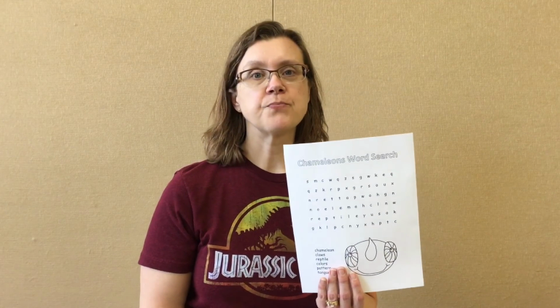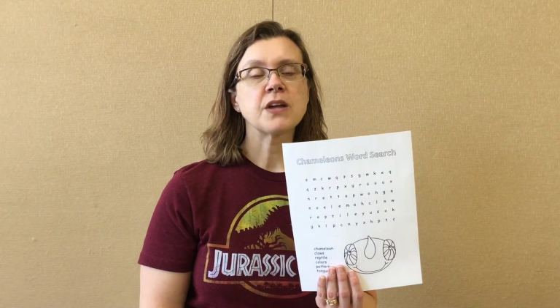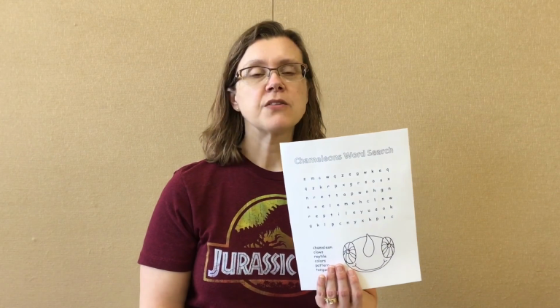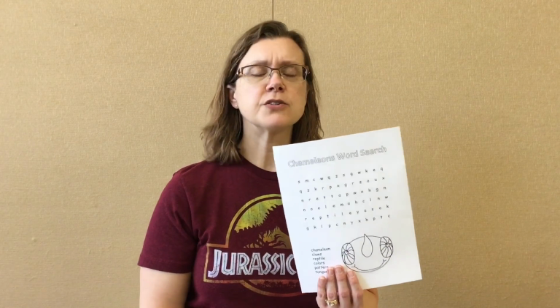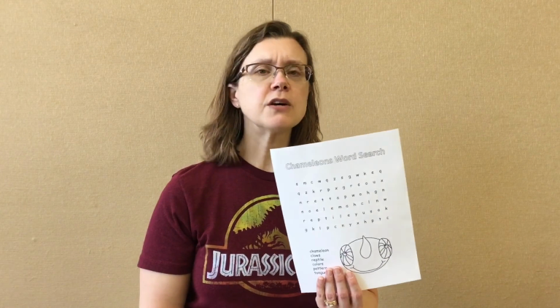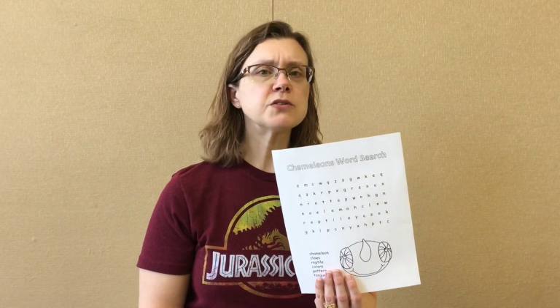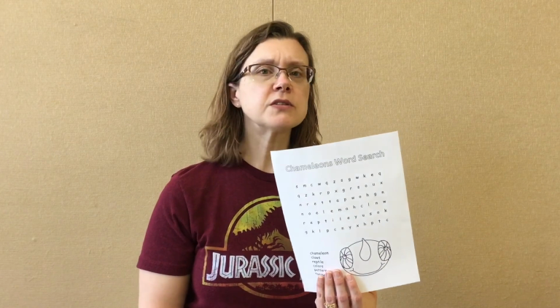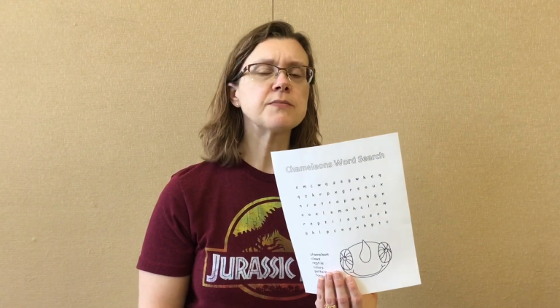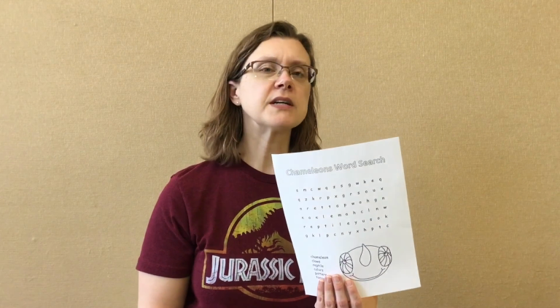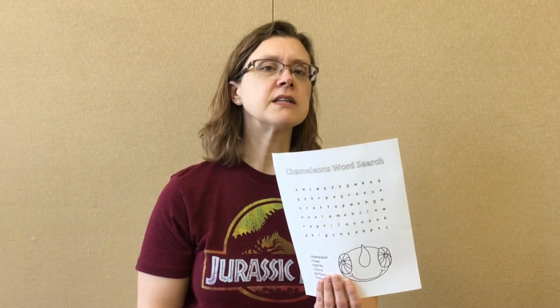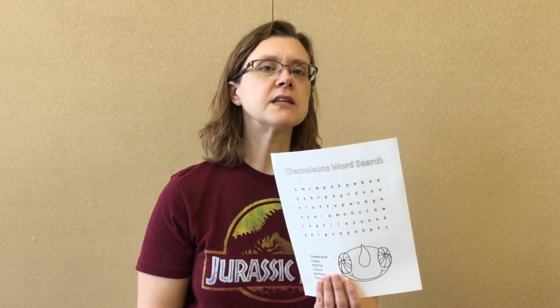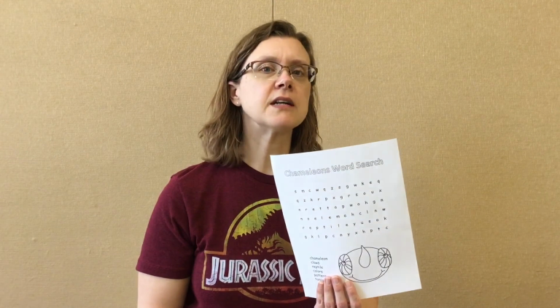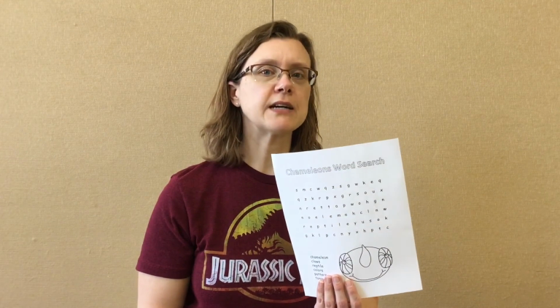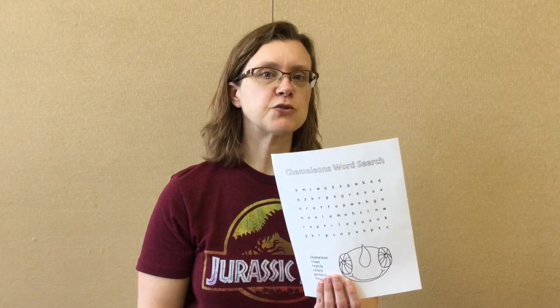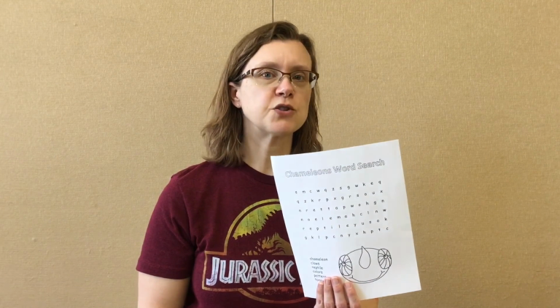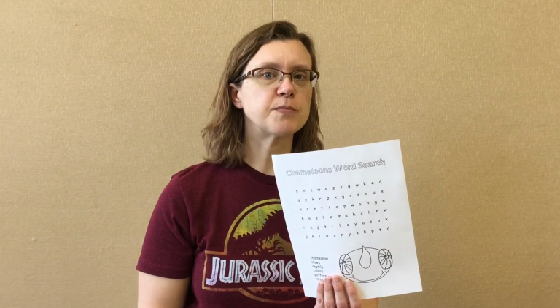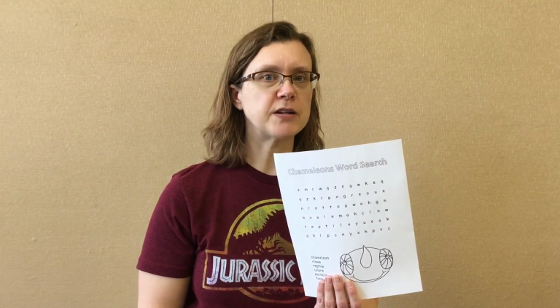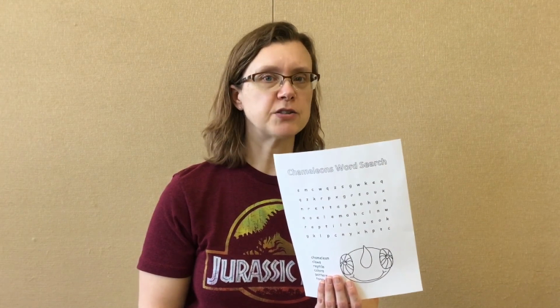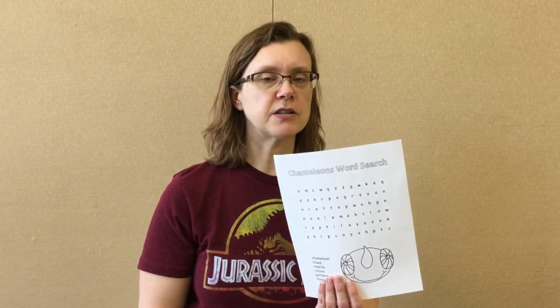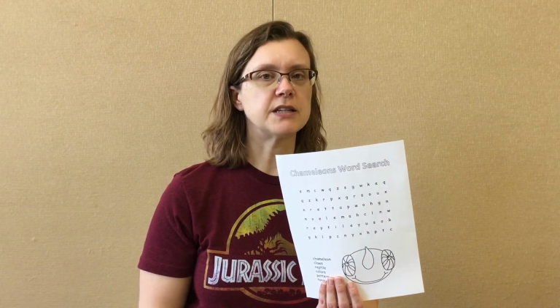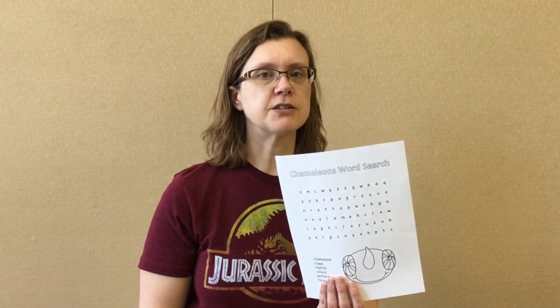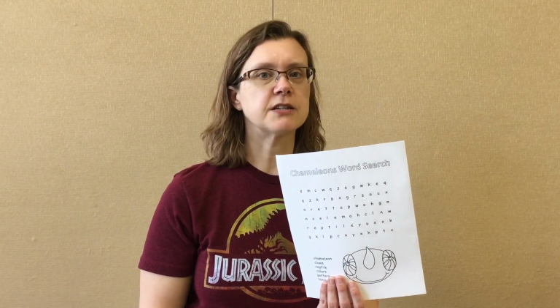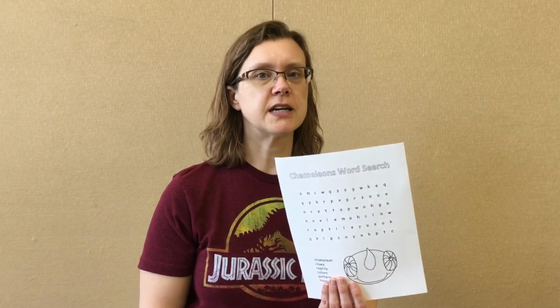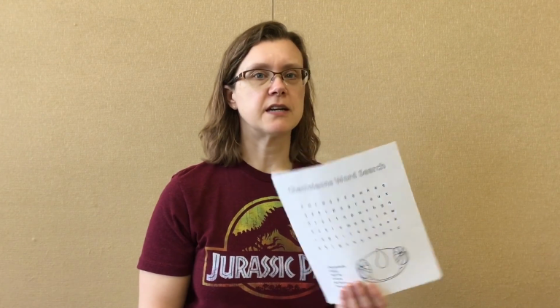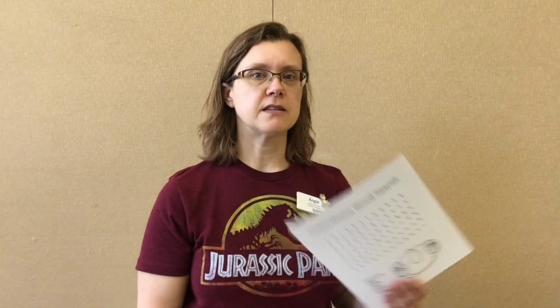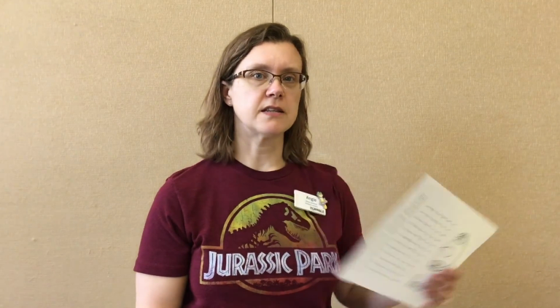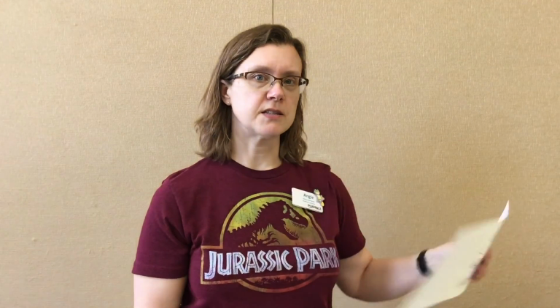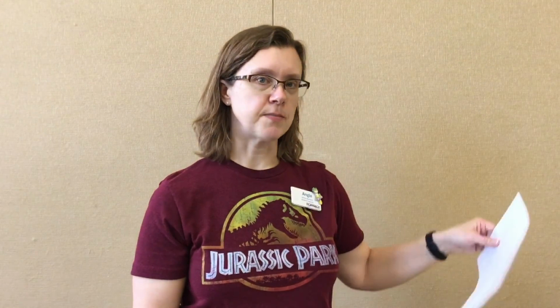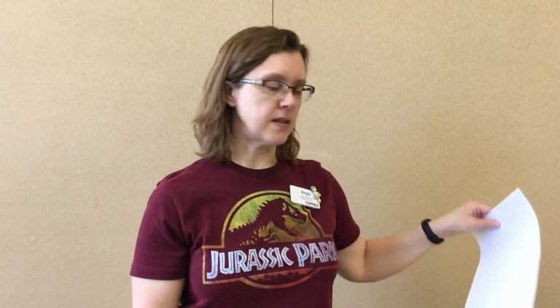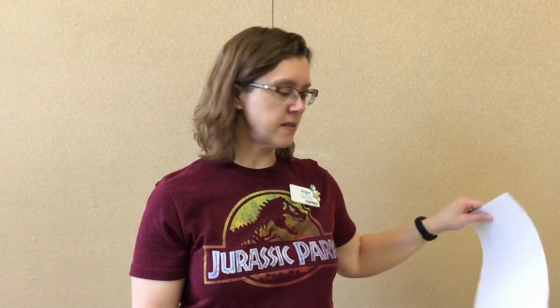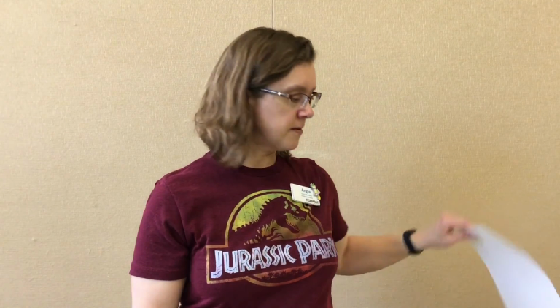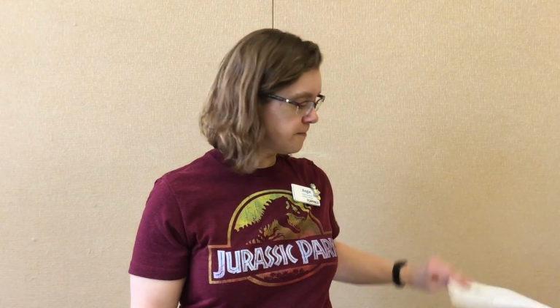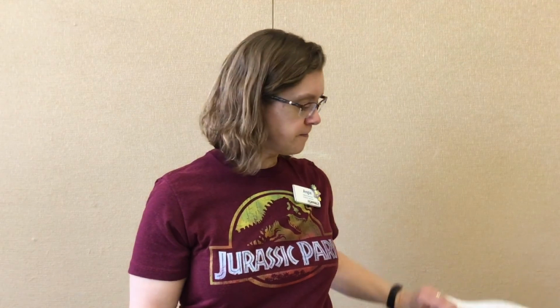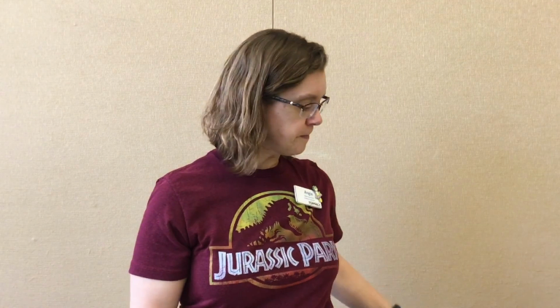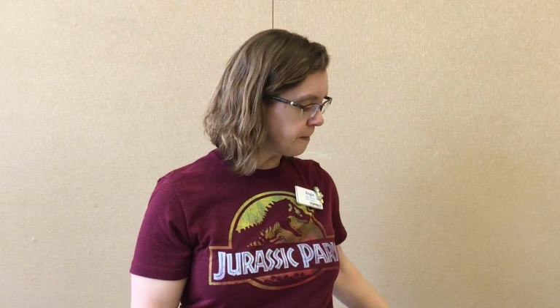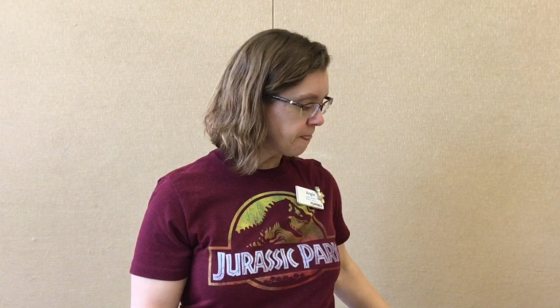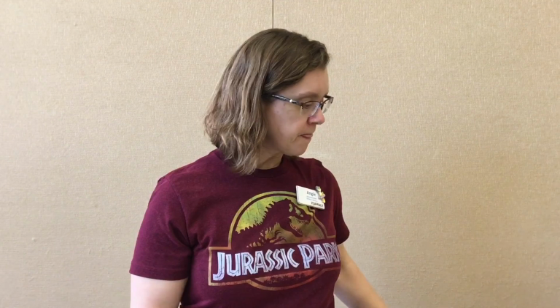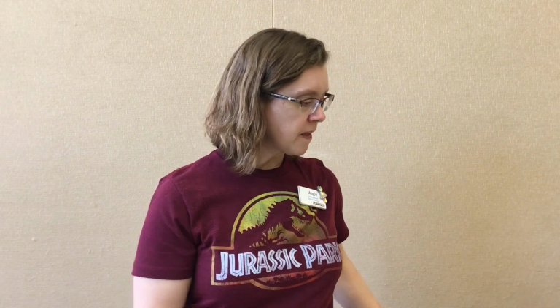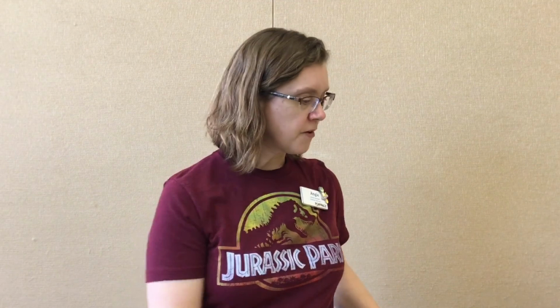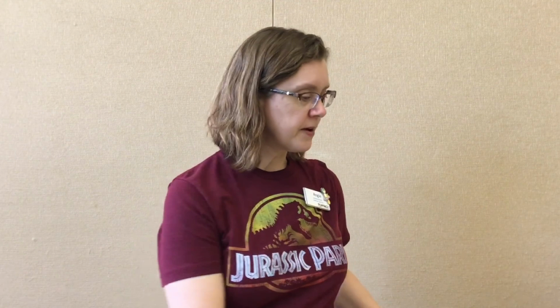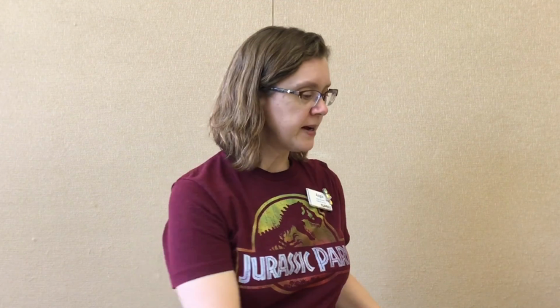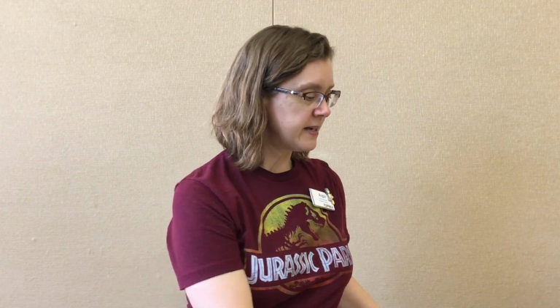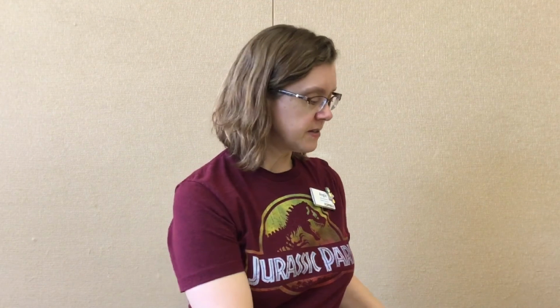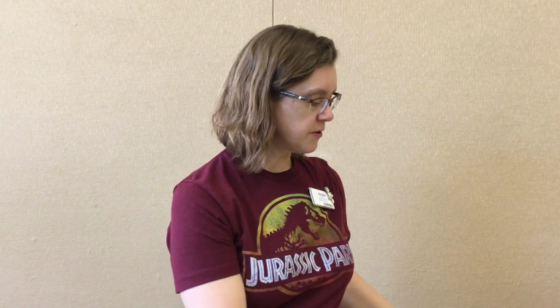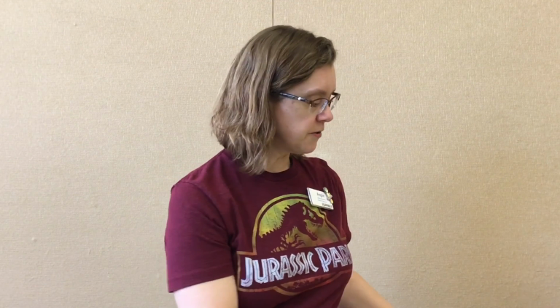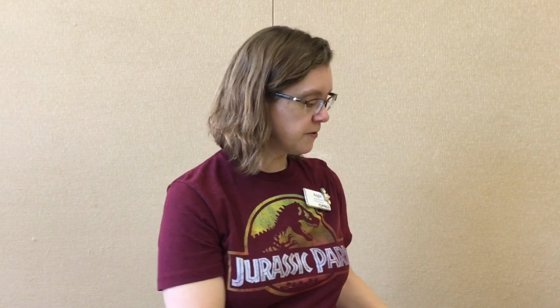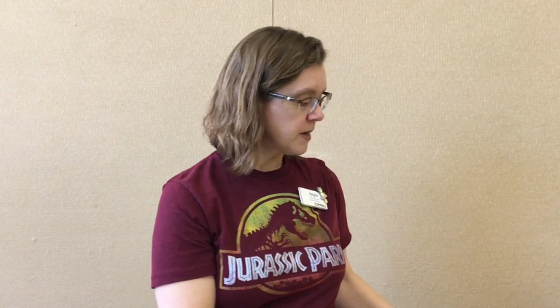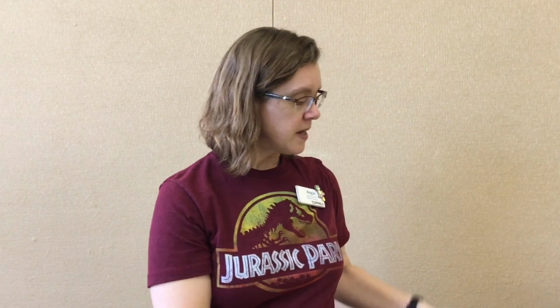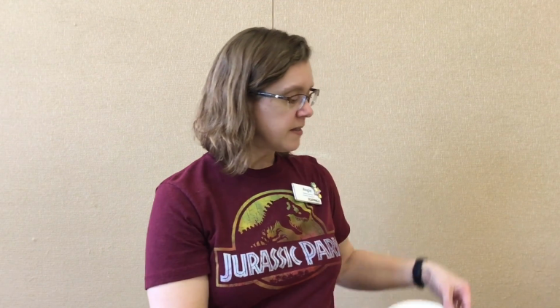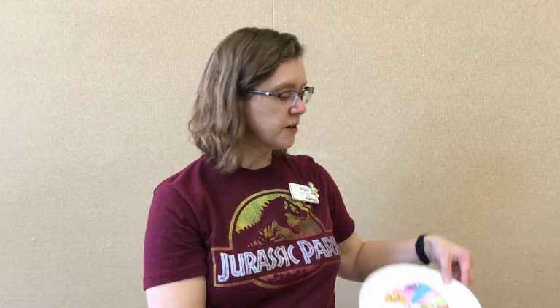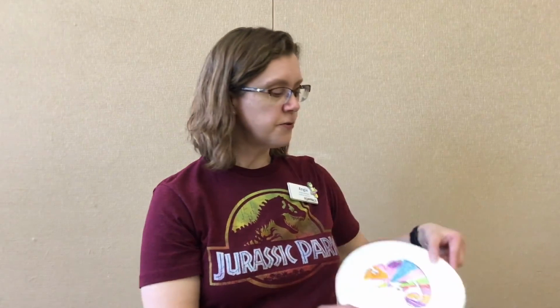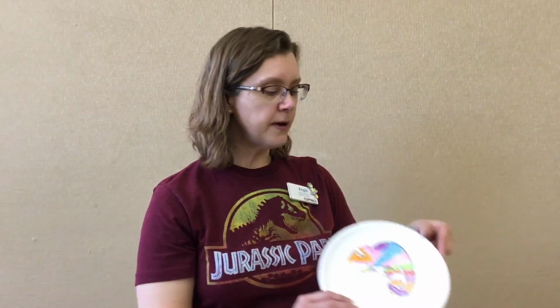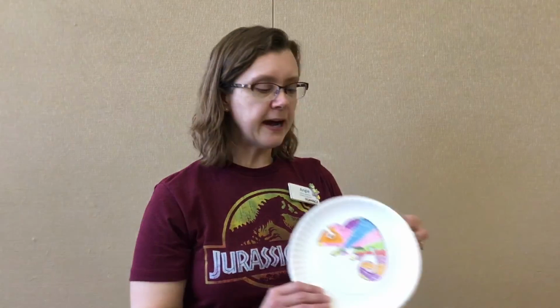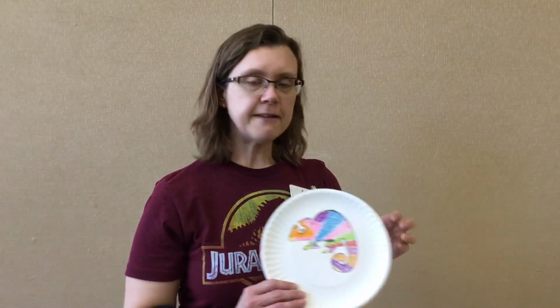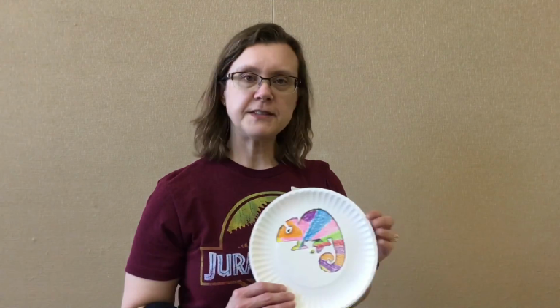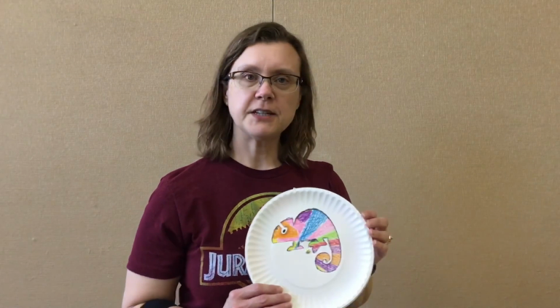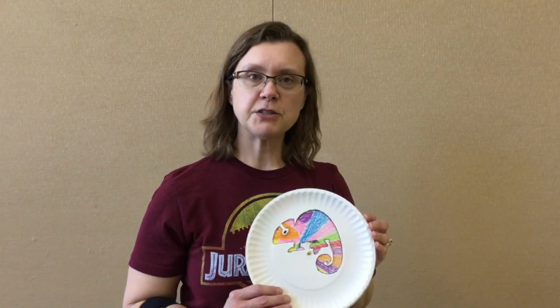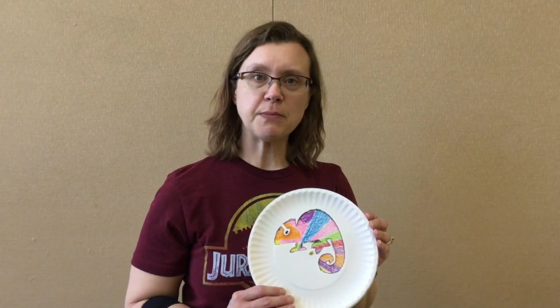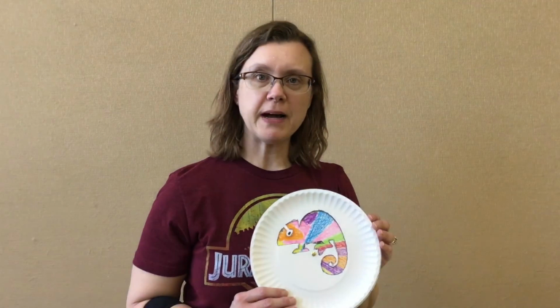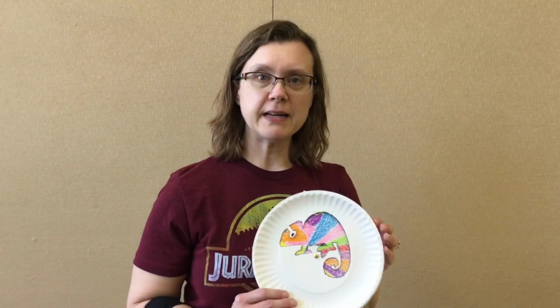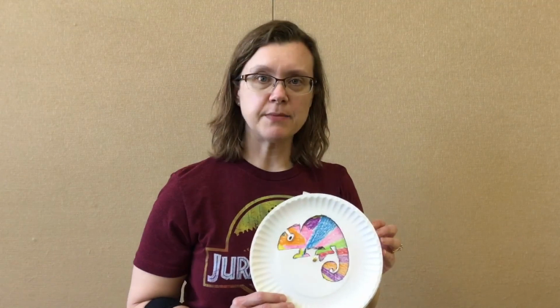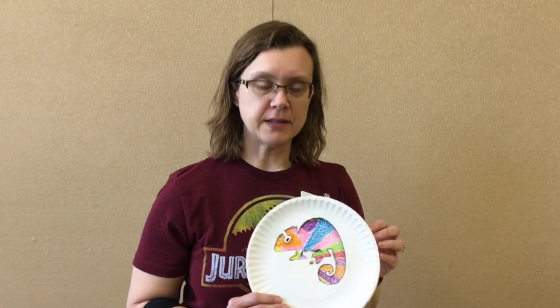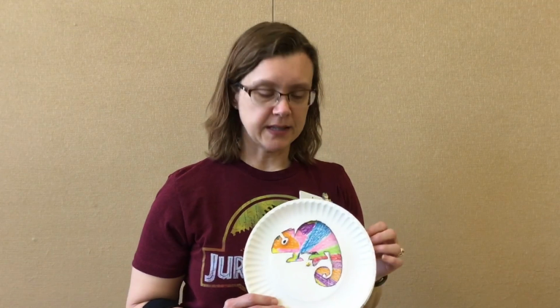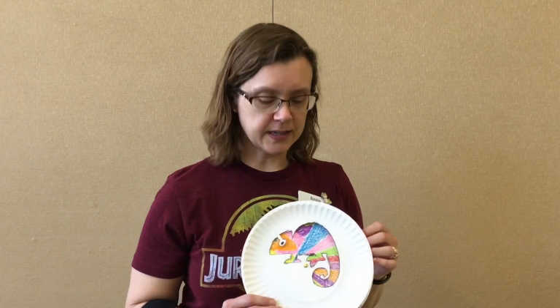There's also something a little extra special in your kit this month. Okay, so the craft — here's my chameleon.